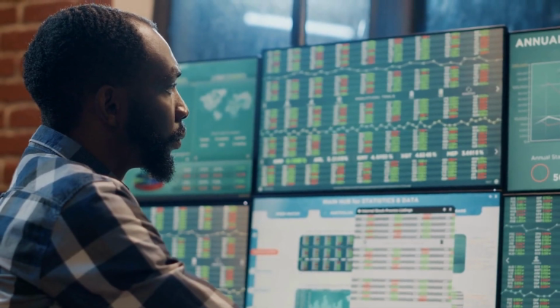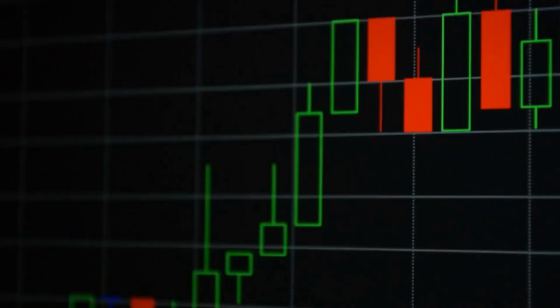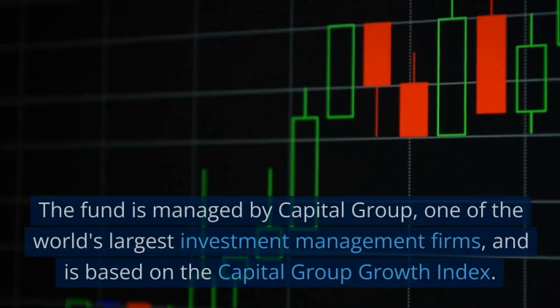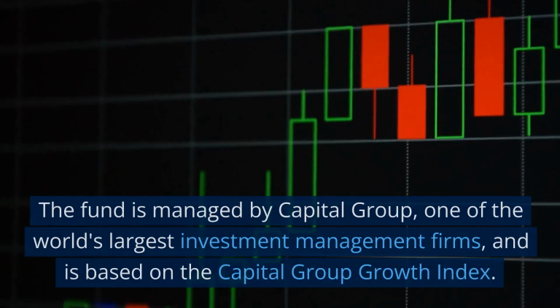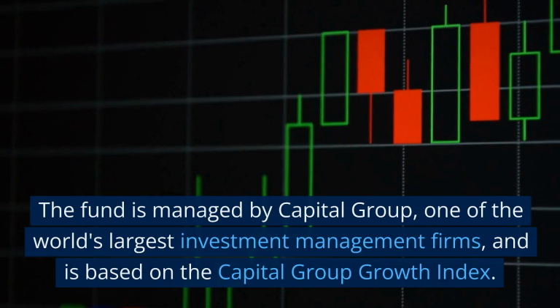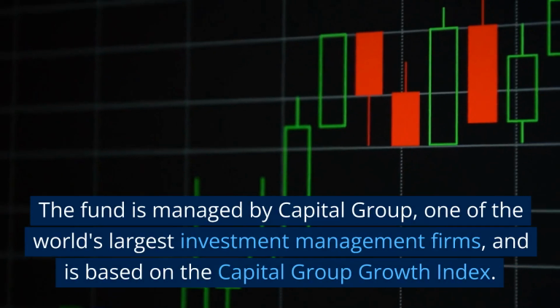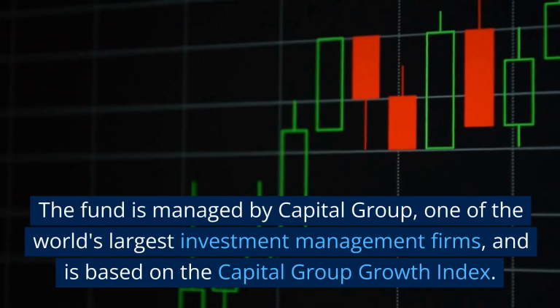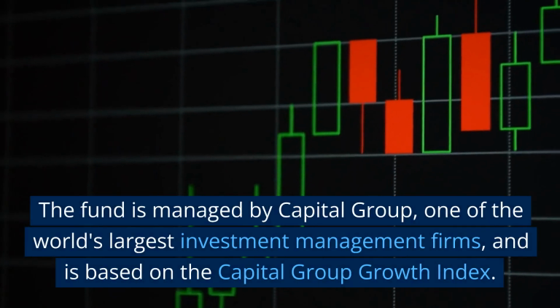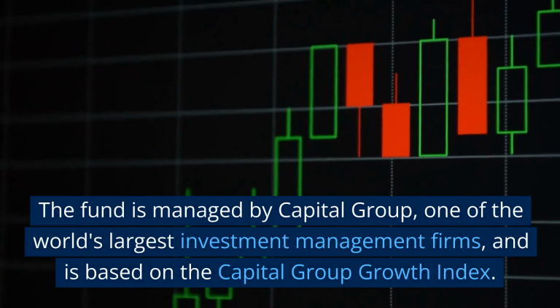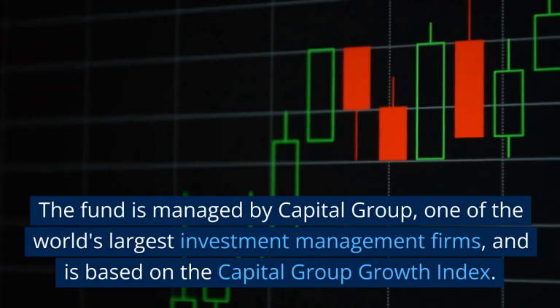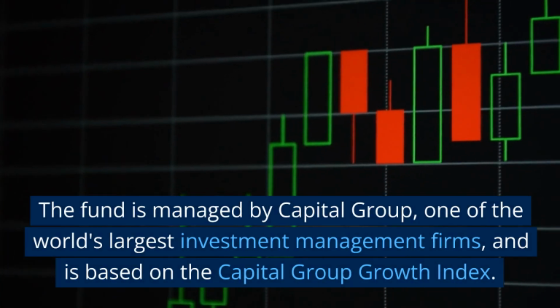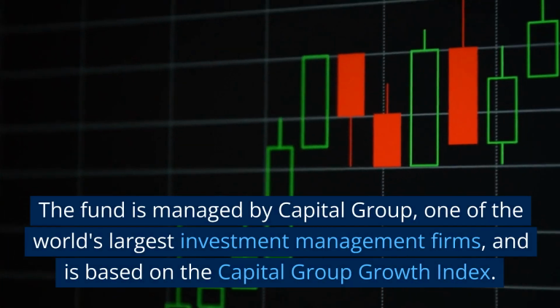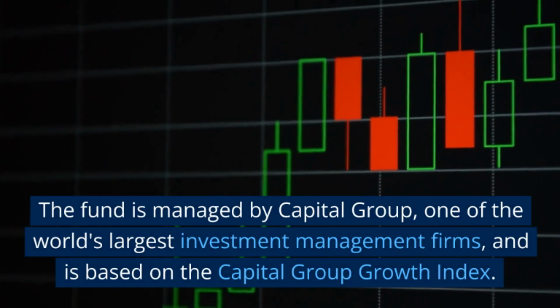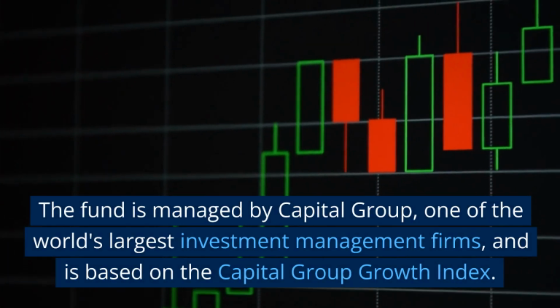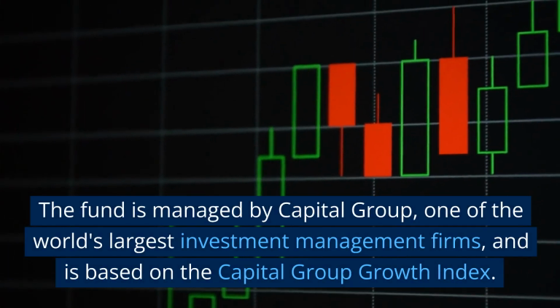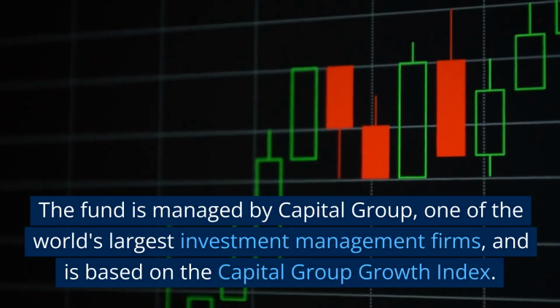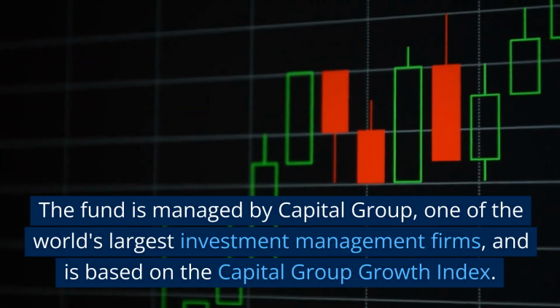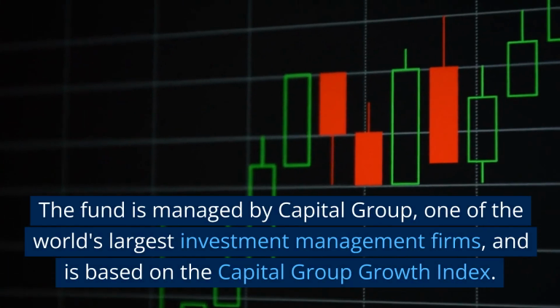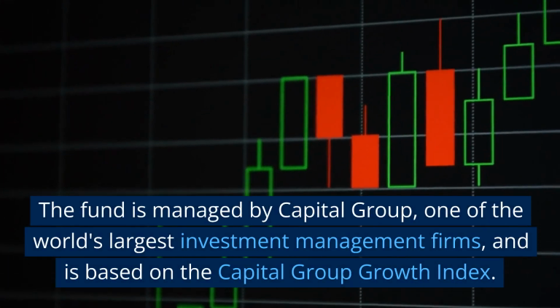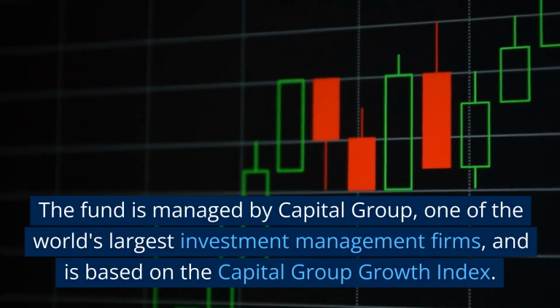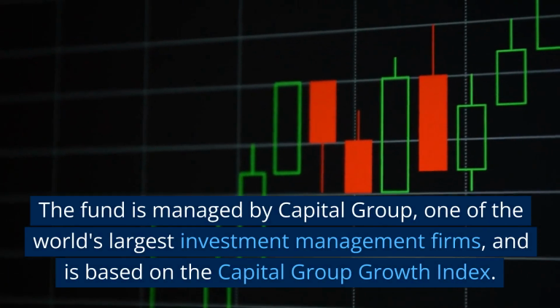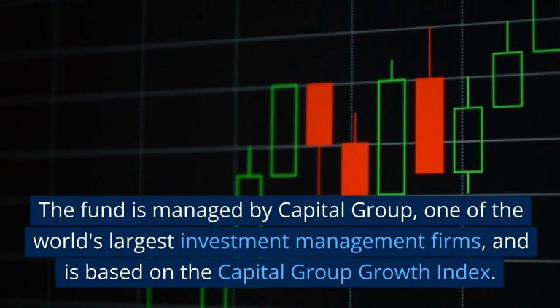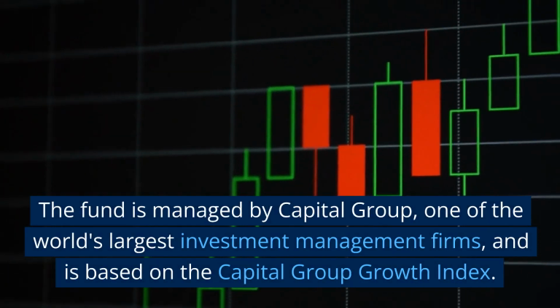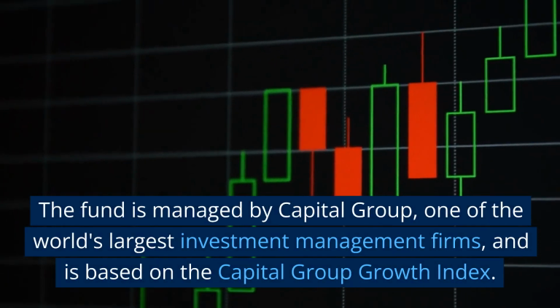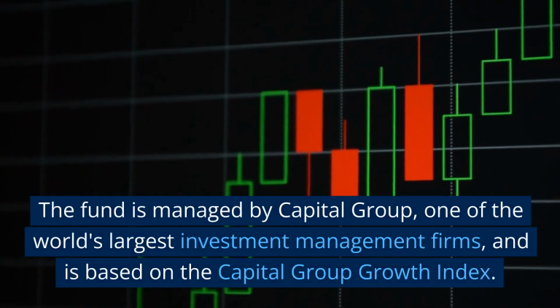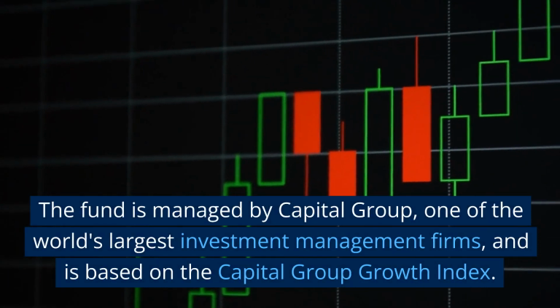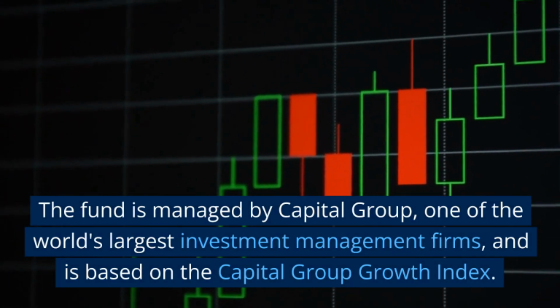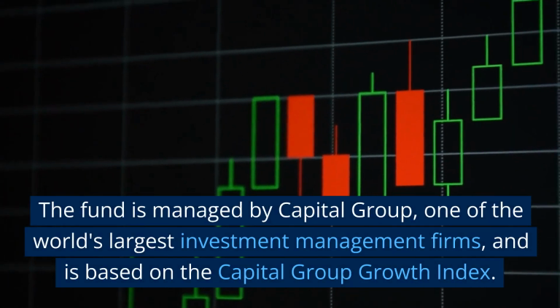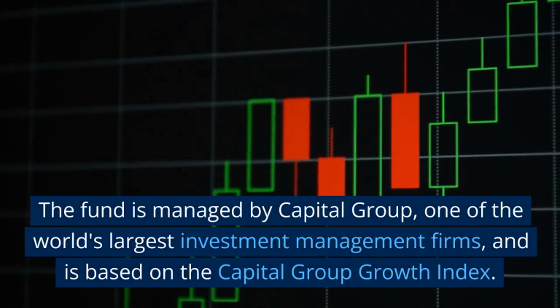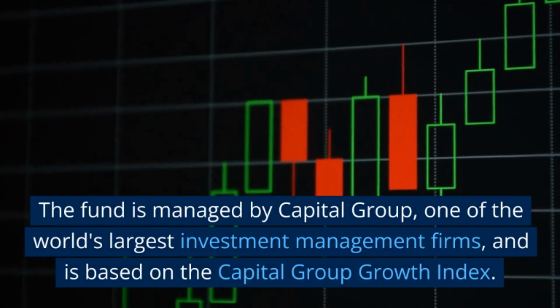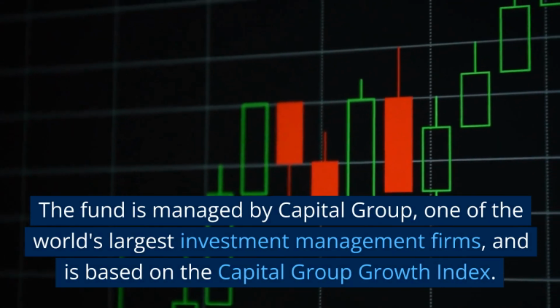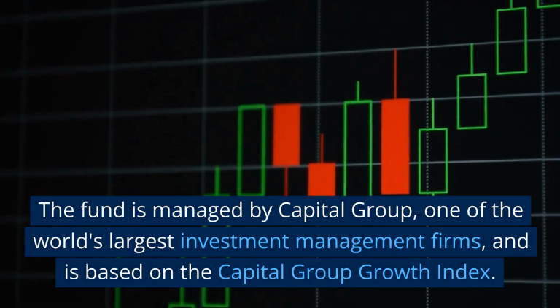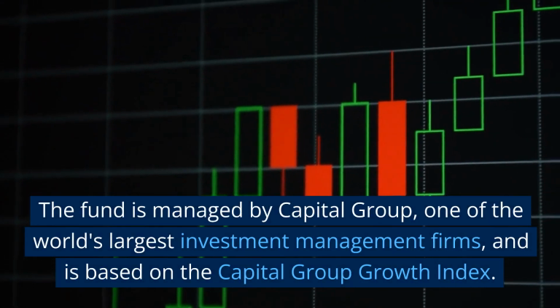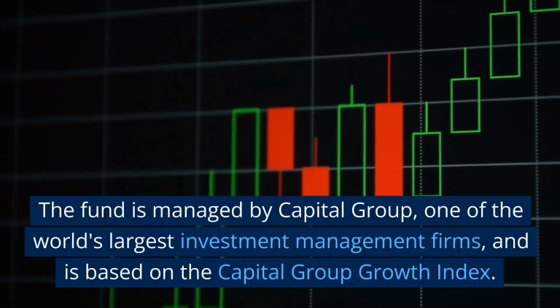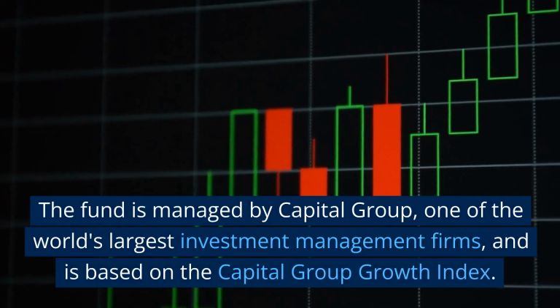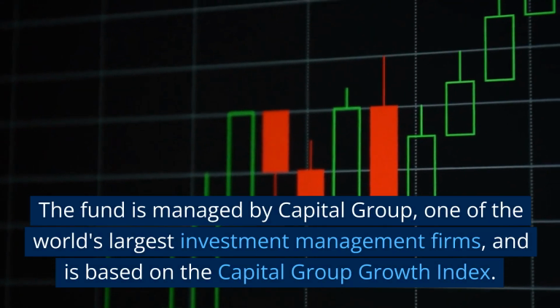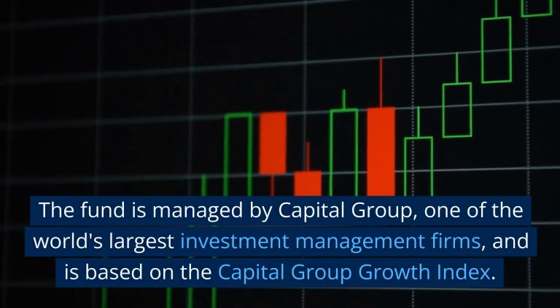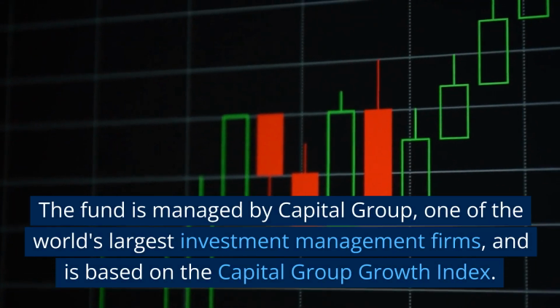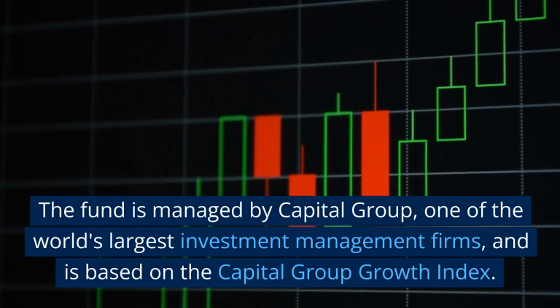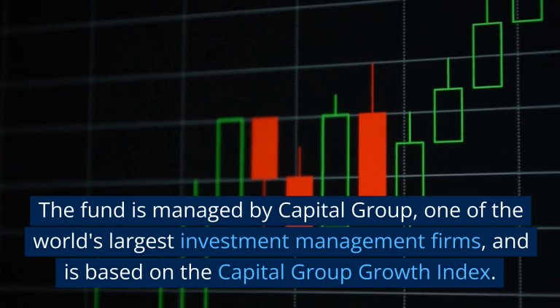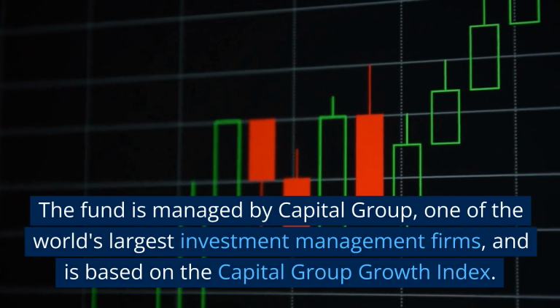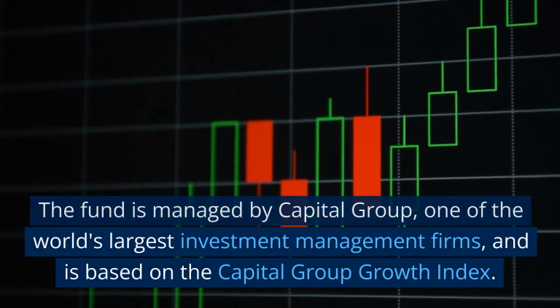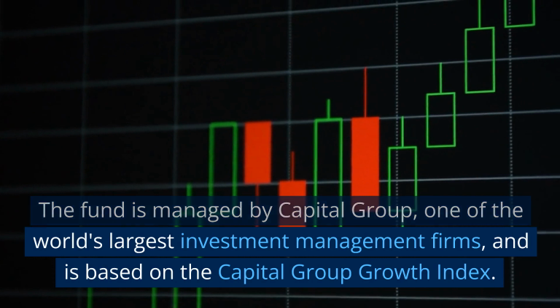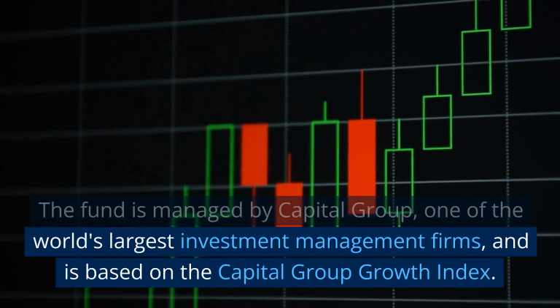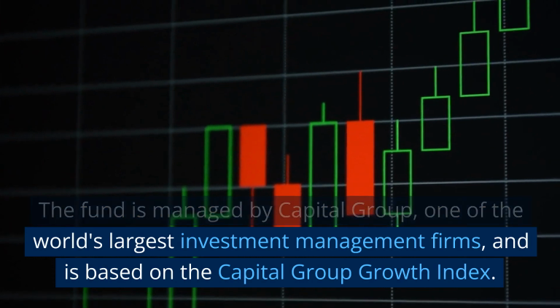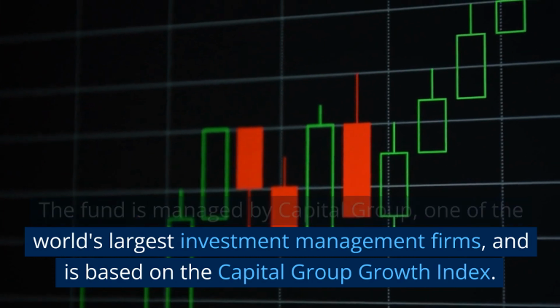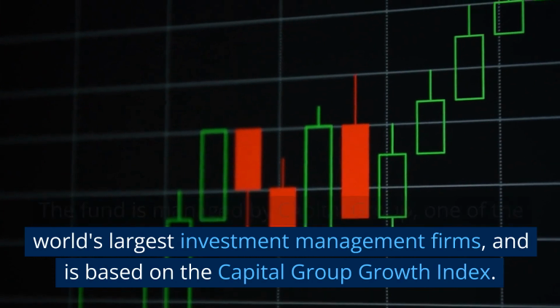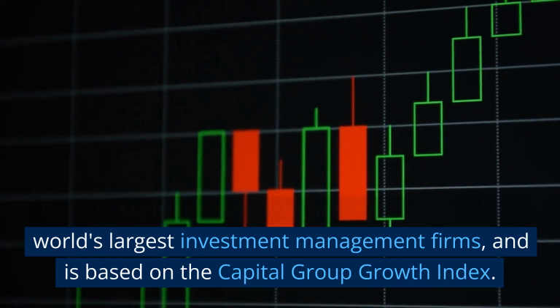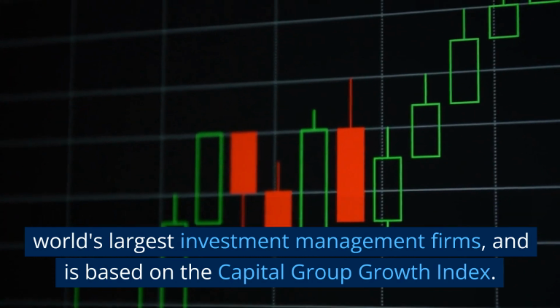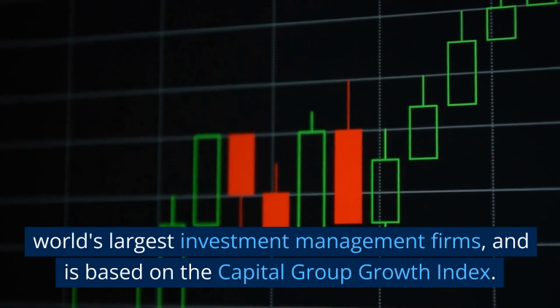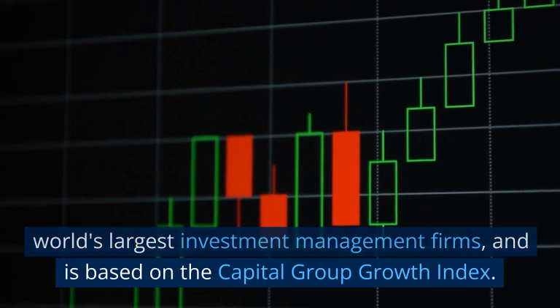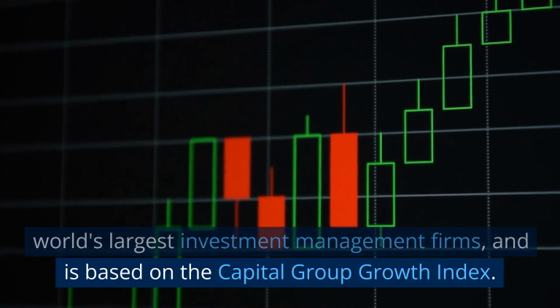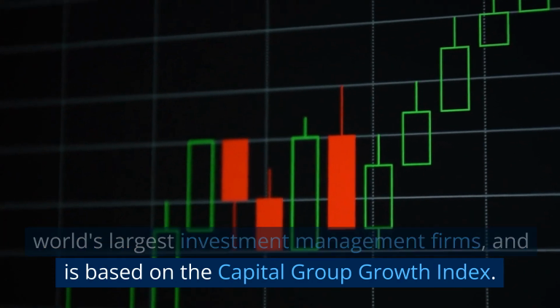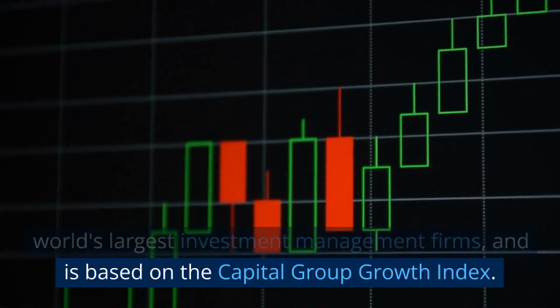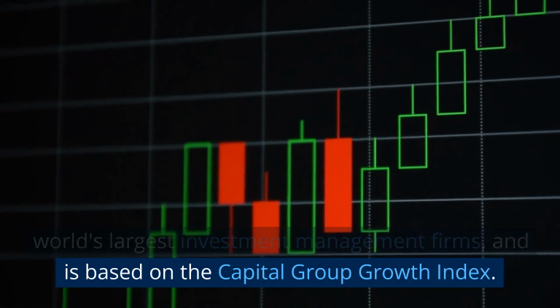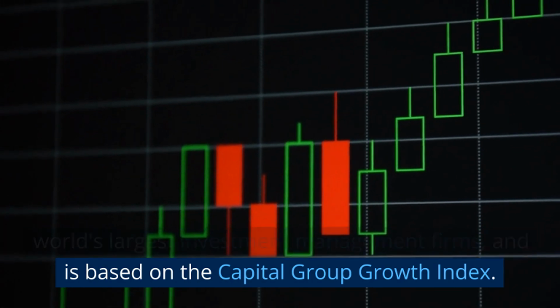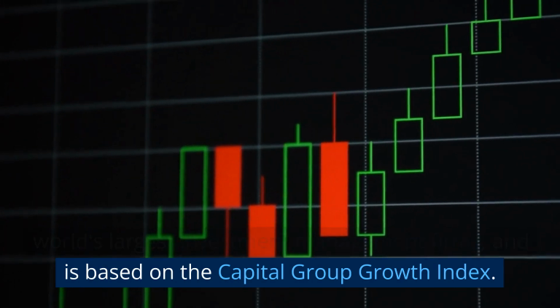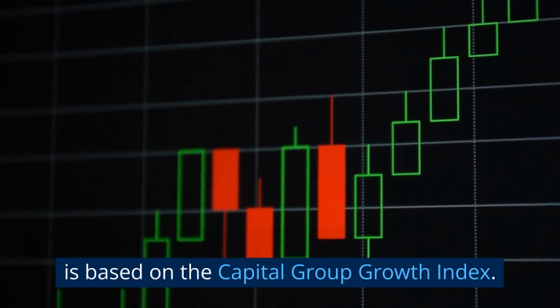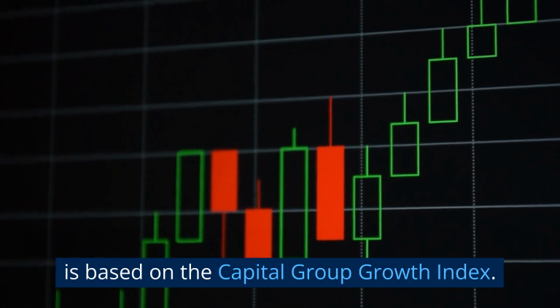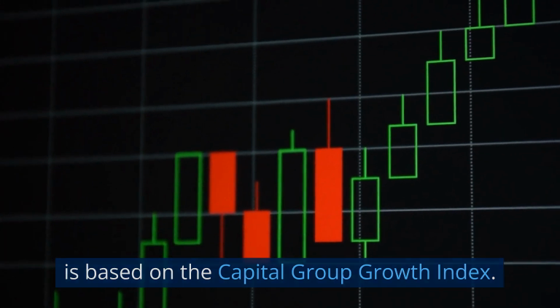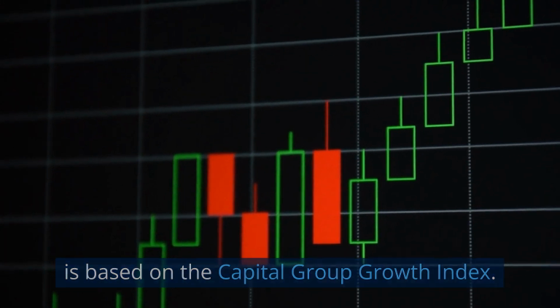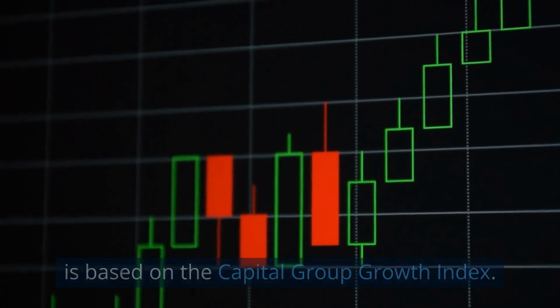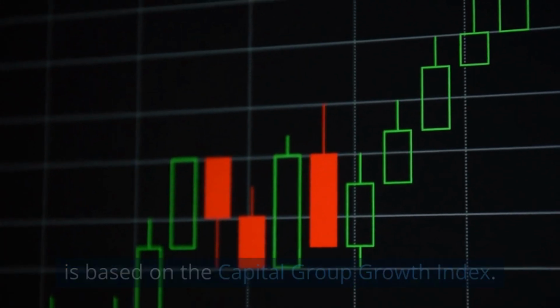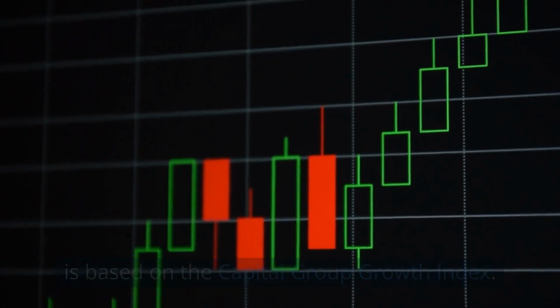The fund is managed by Capital Group, one of the world's largest investment management firms, and is based on the Capital Group Growth Index.